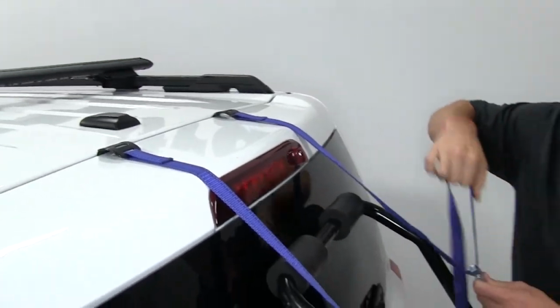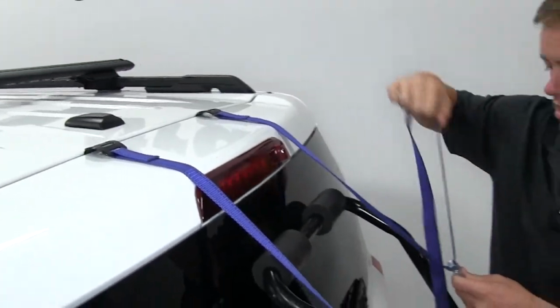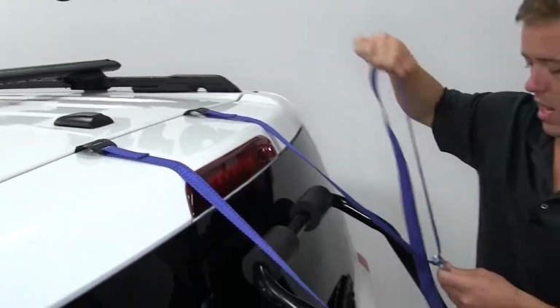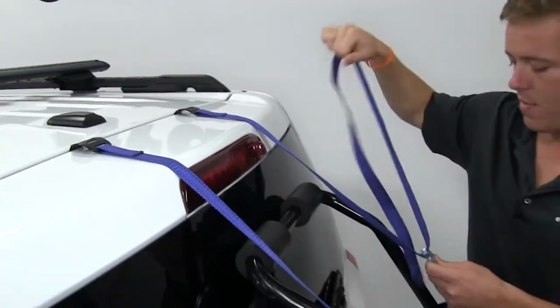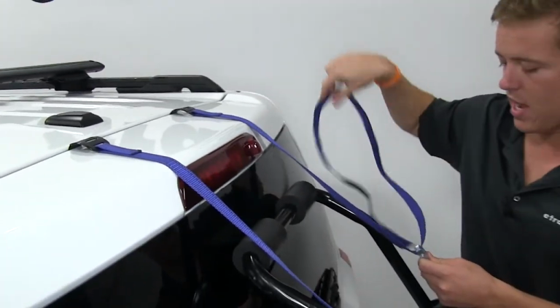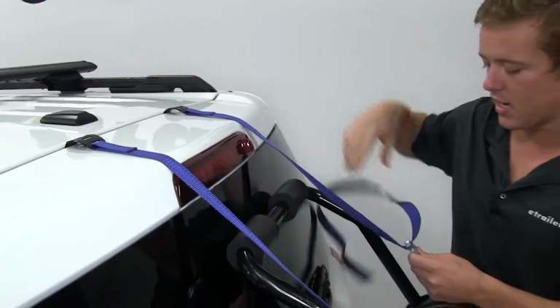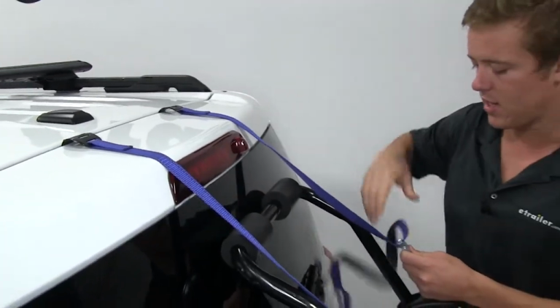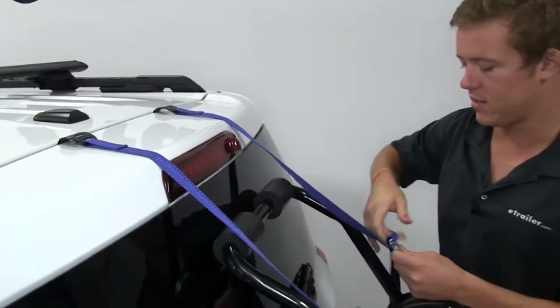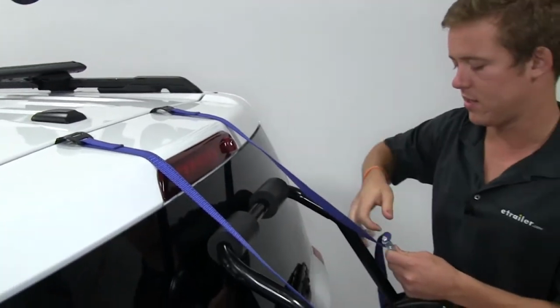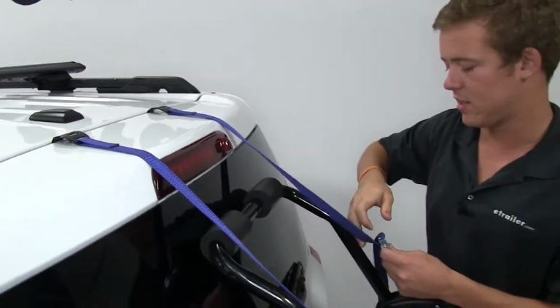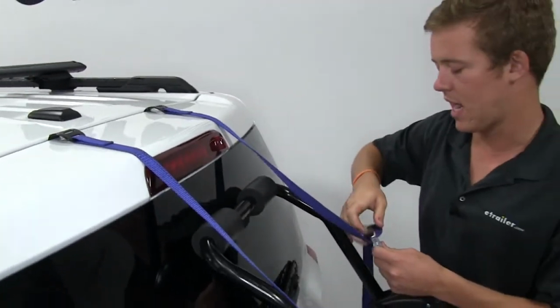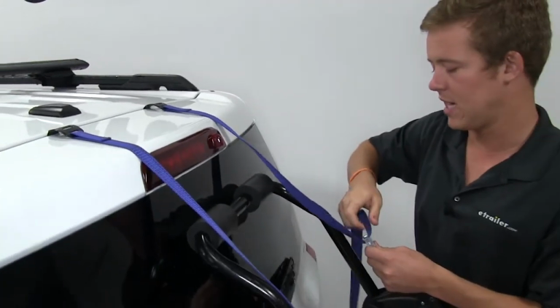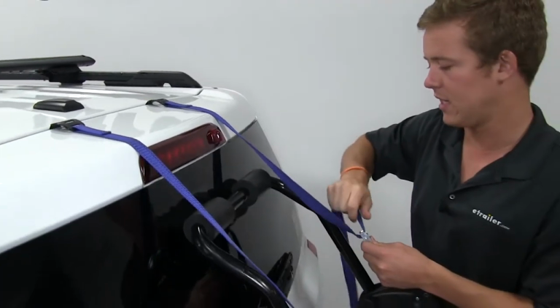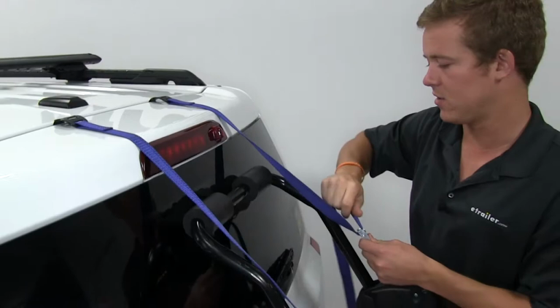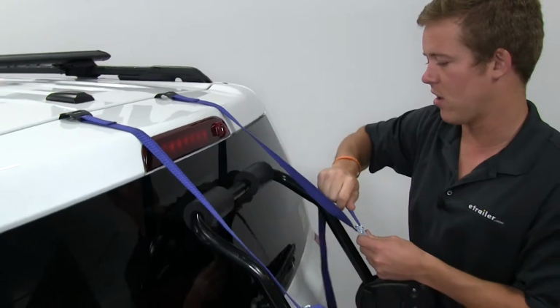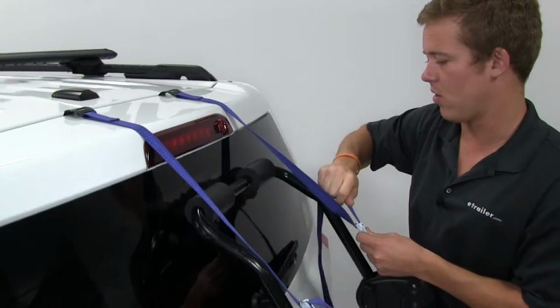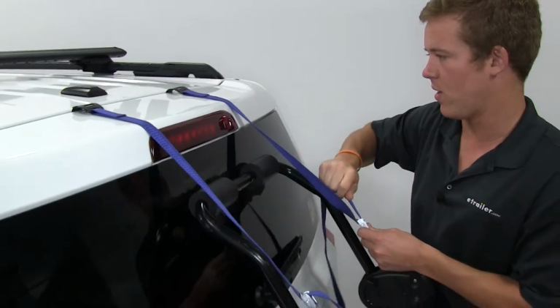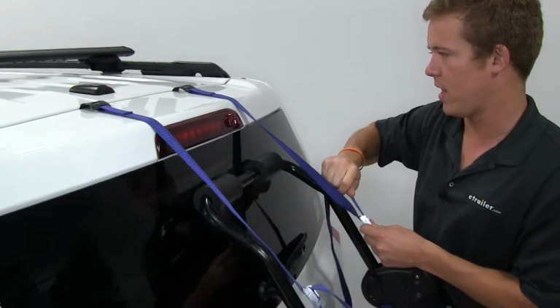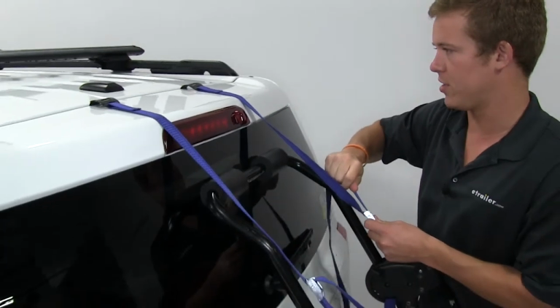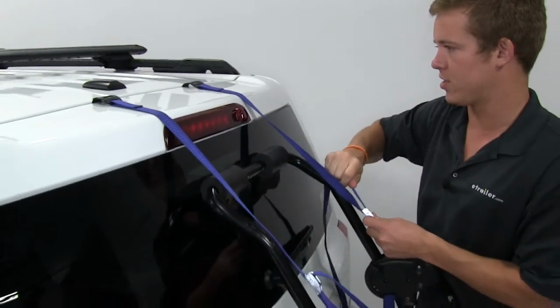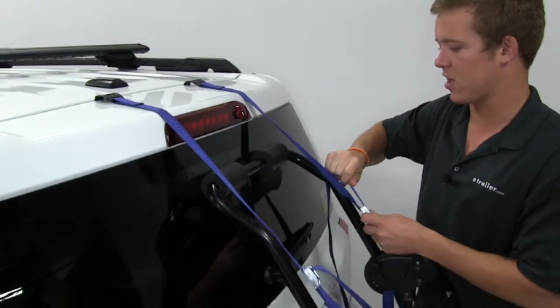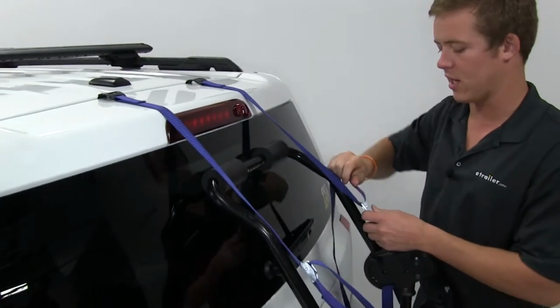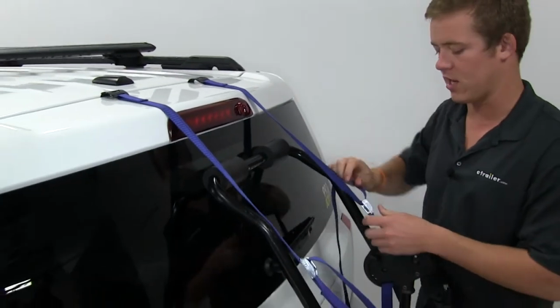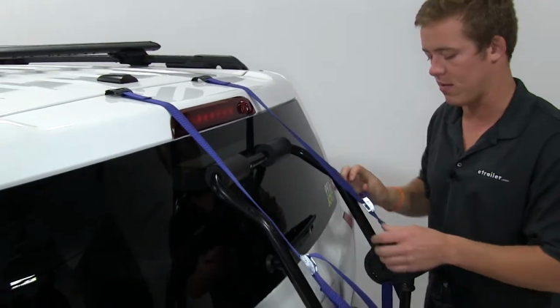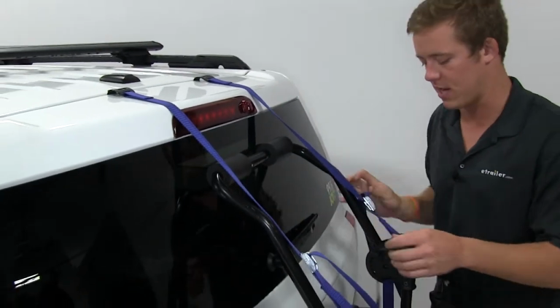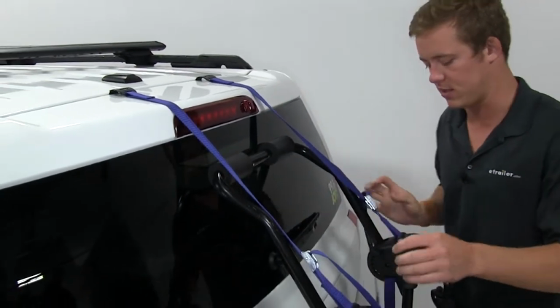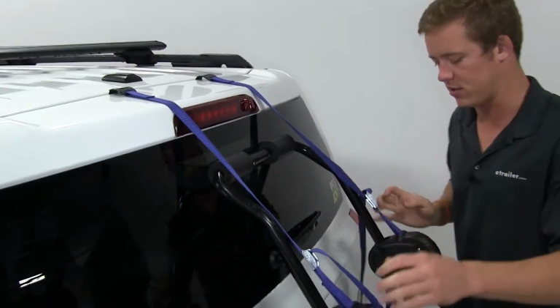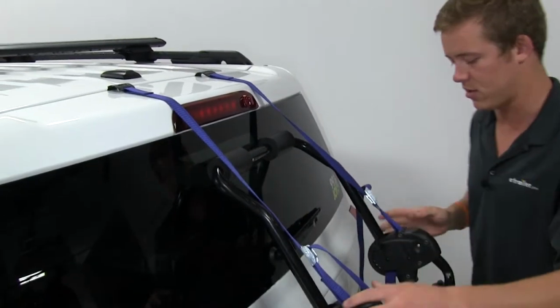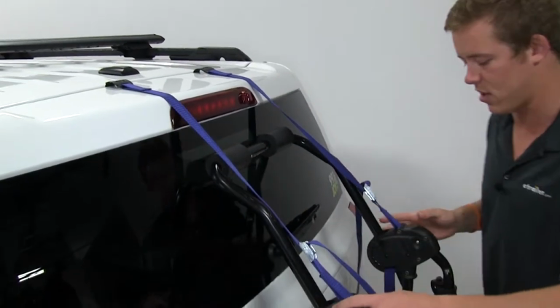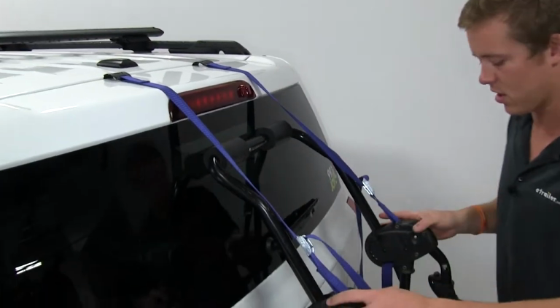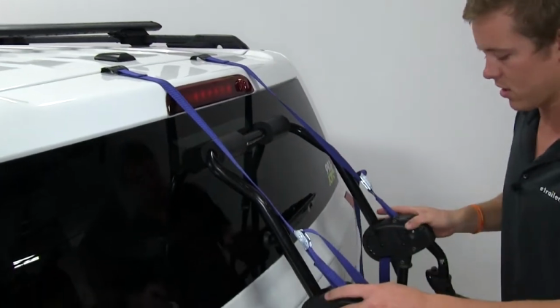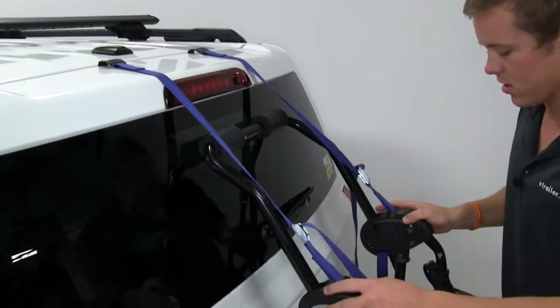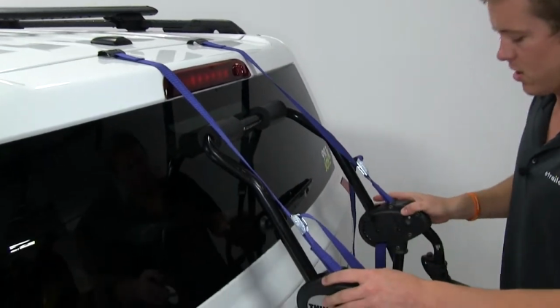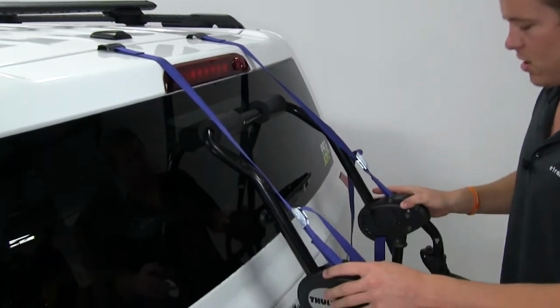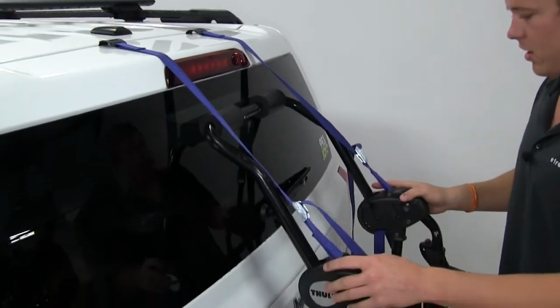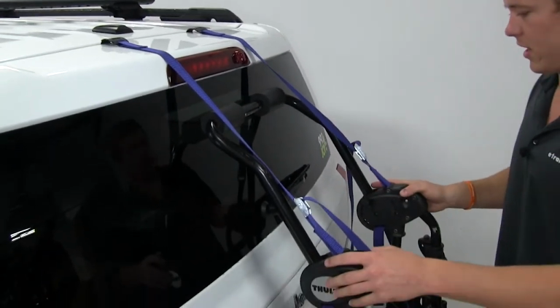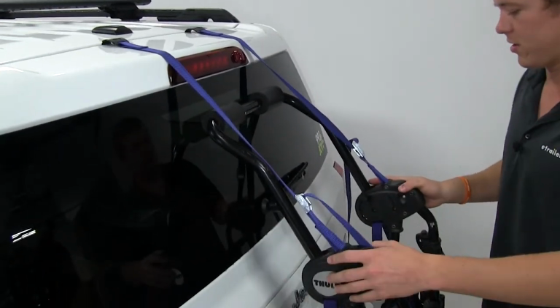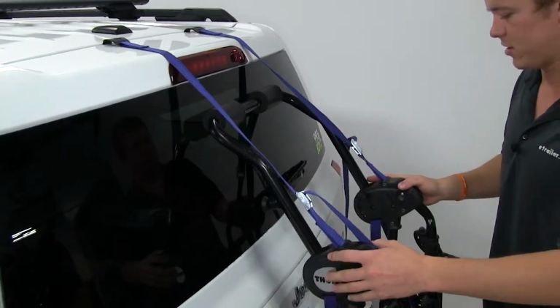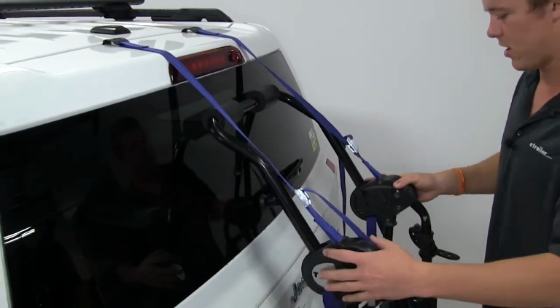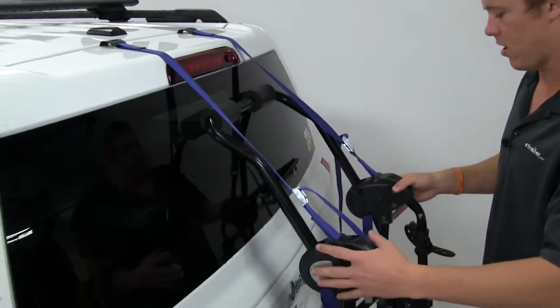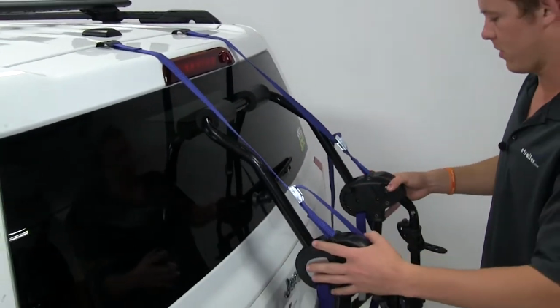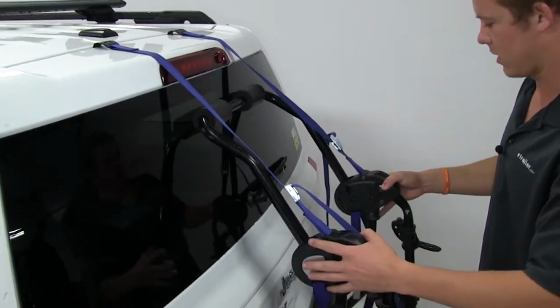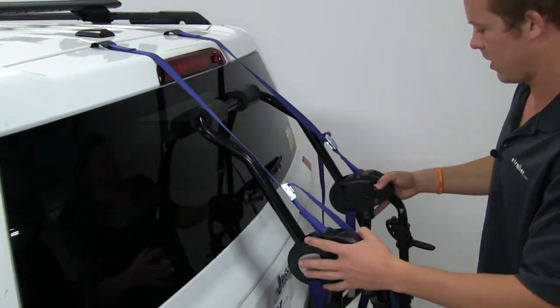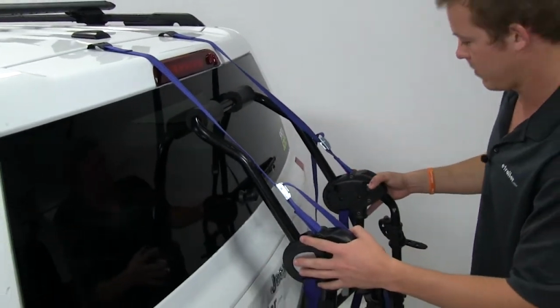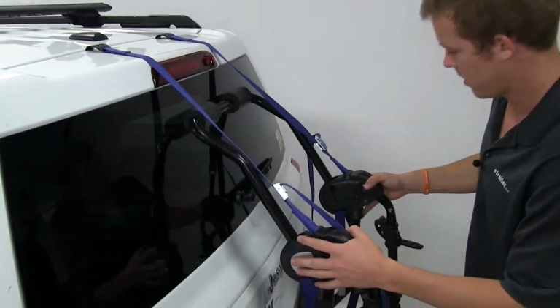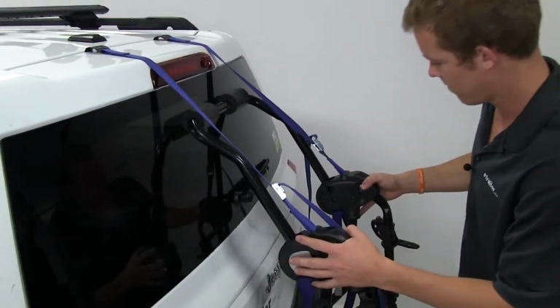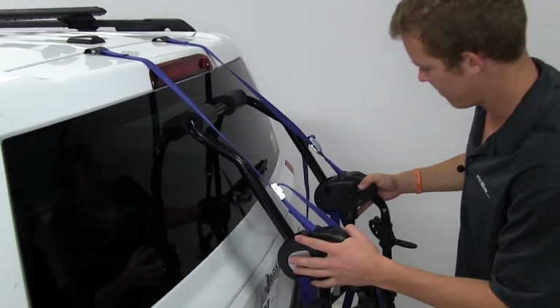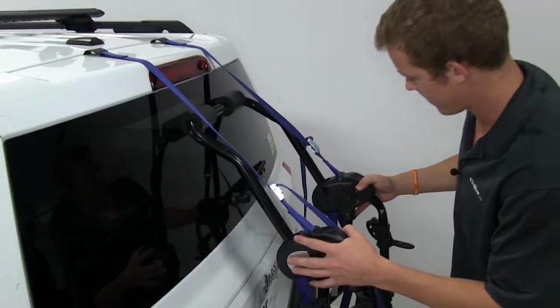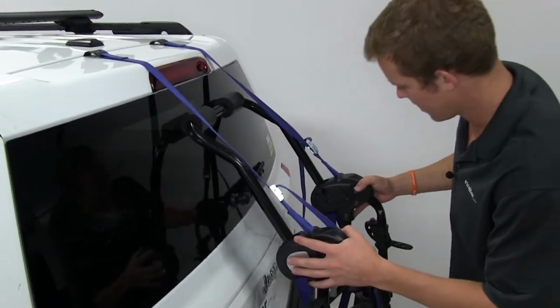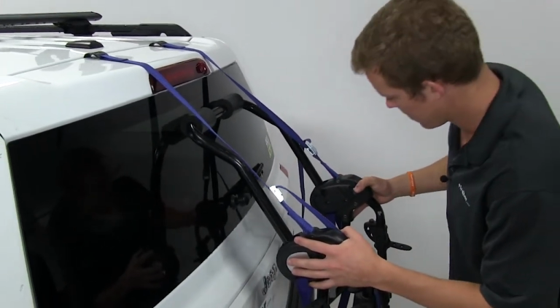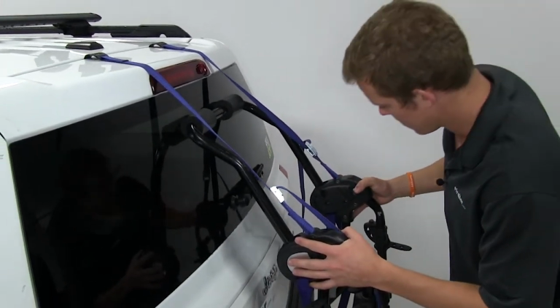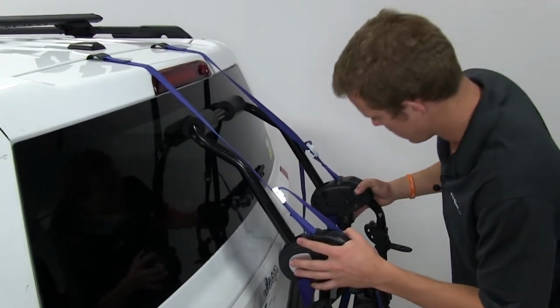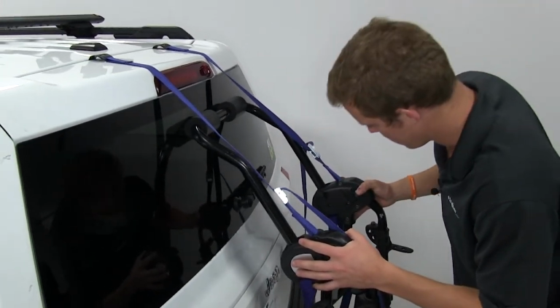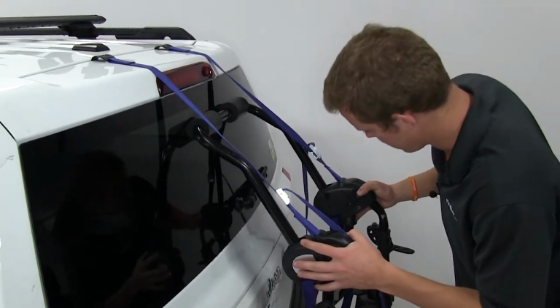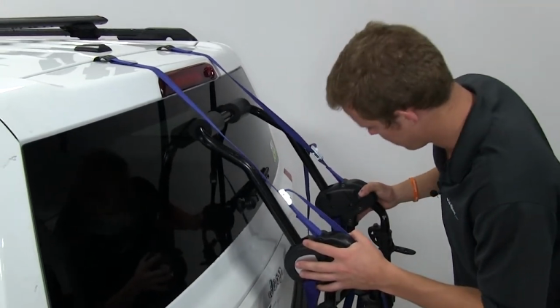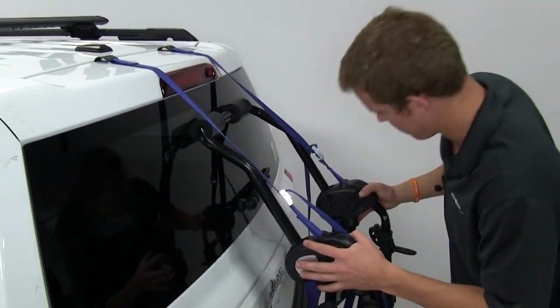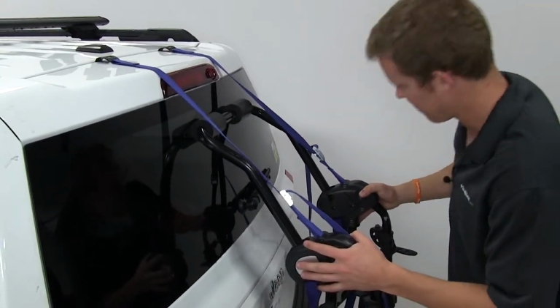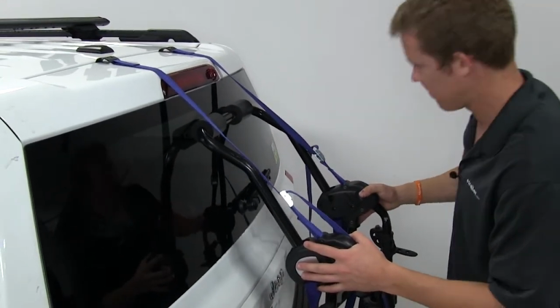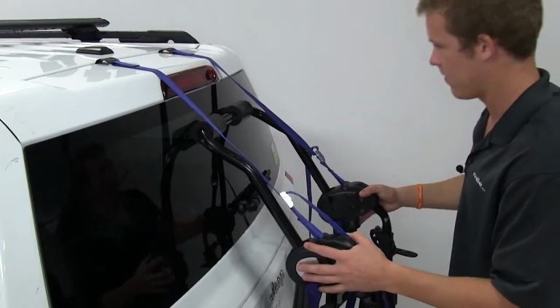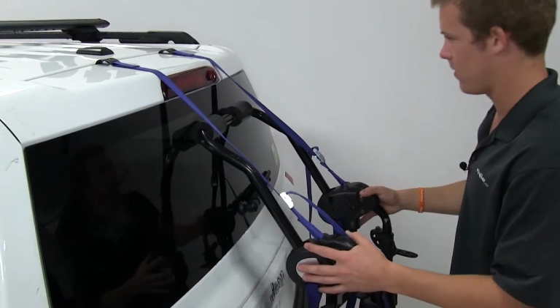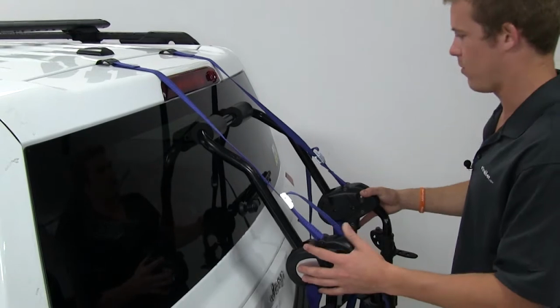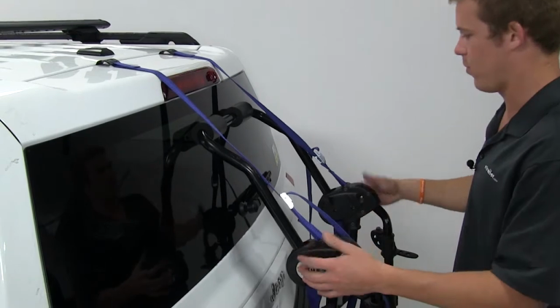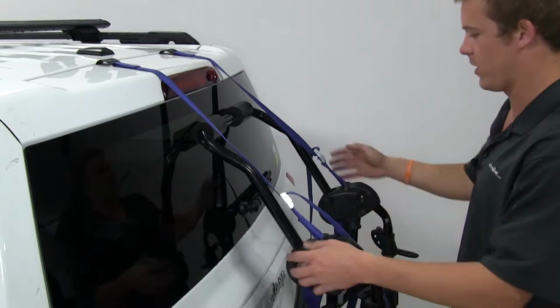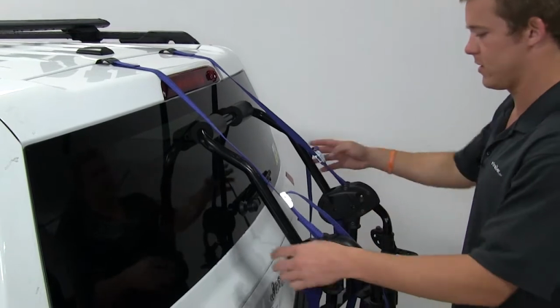I'm not going to tighten these all the way, just going to get them nice and snug, just to help keep them in place.